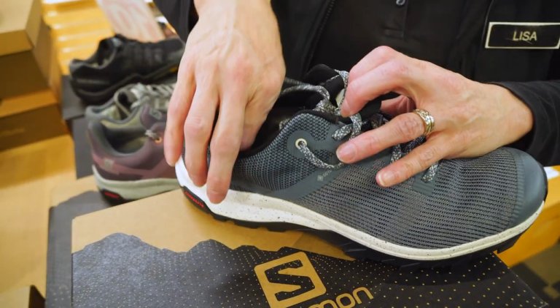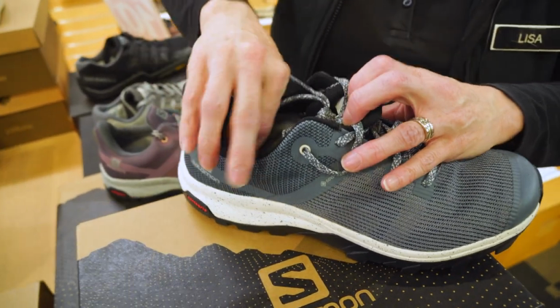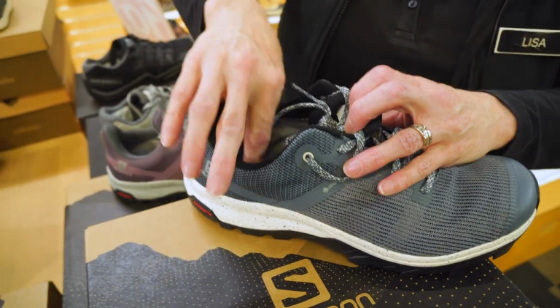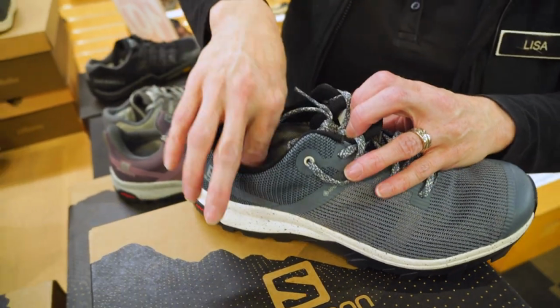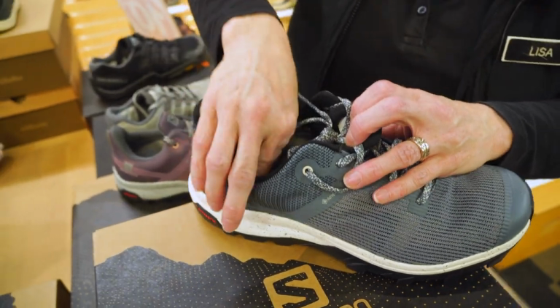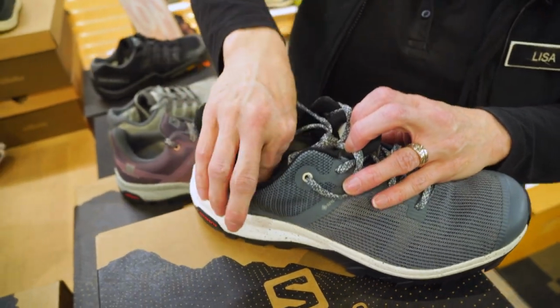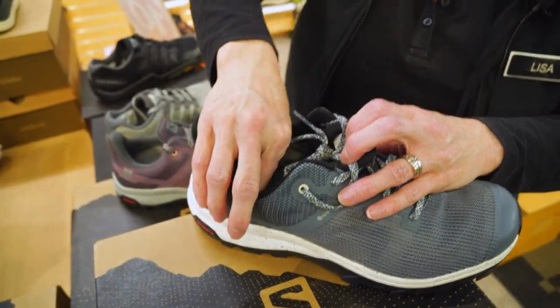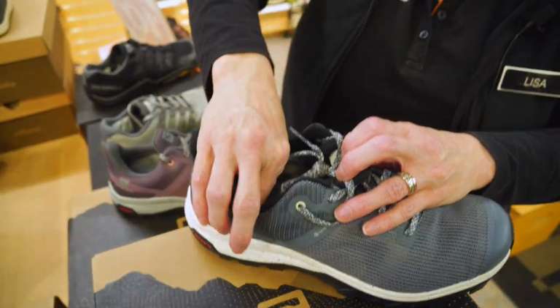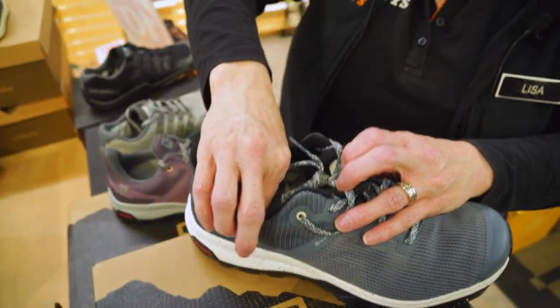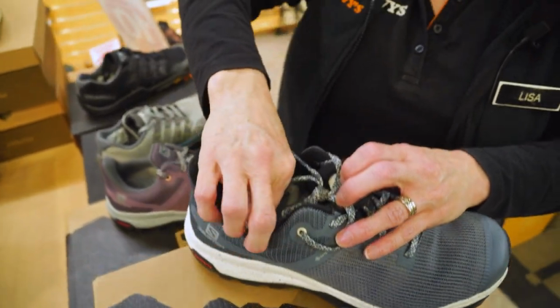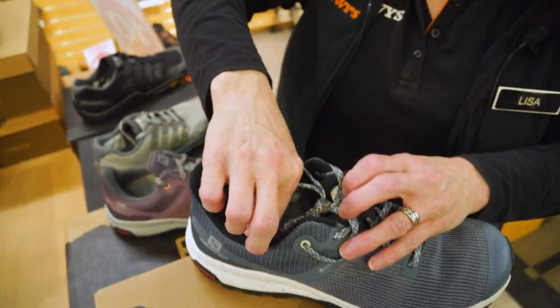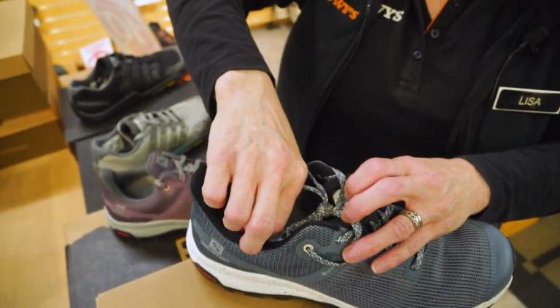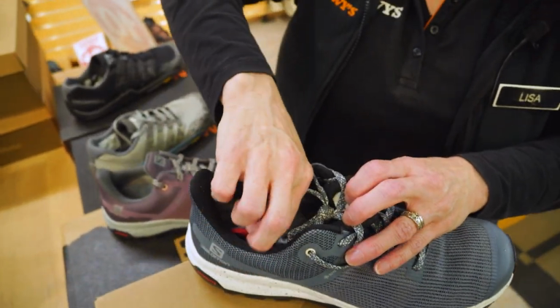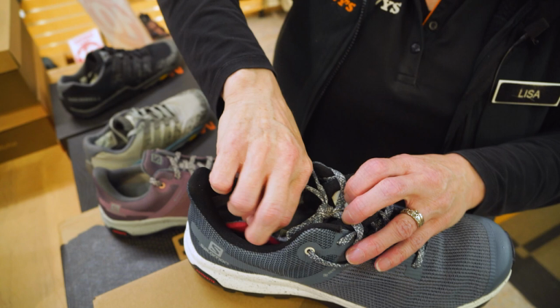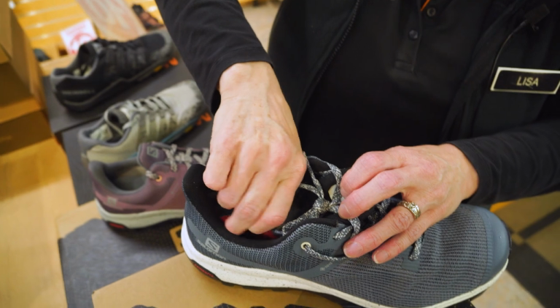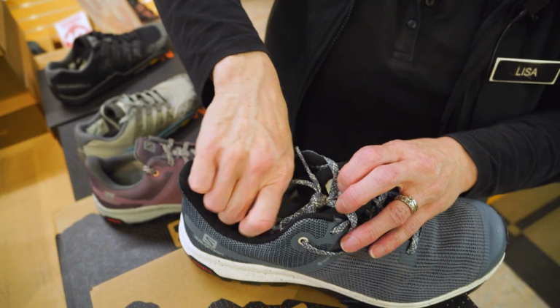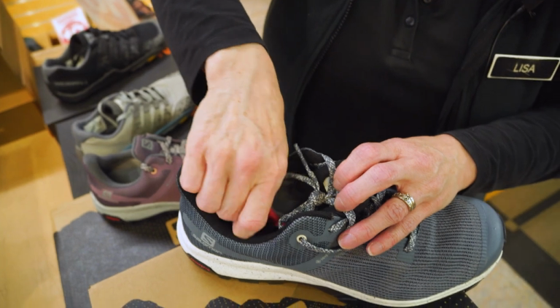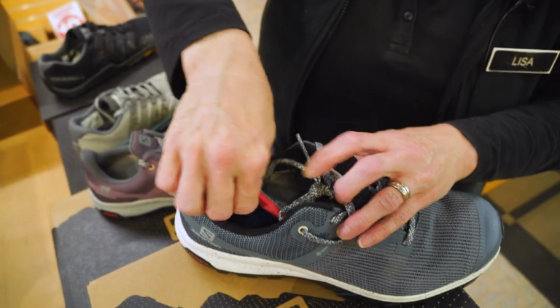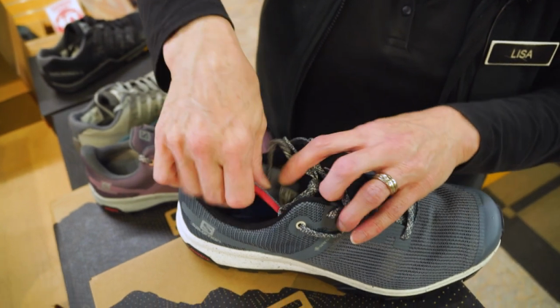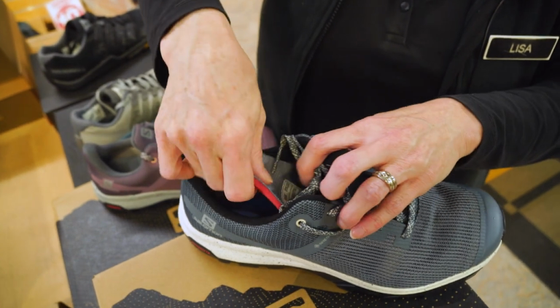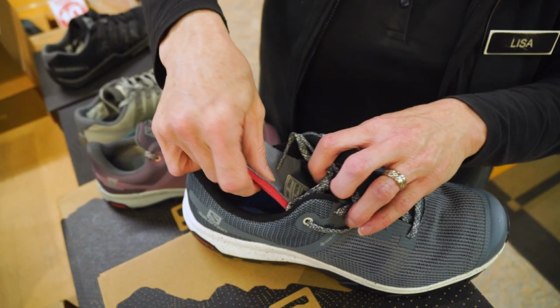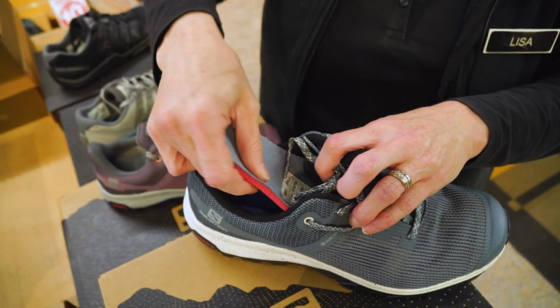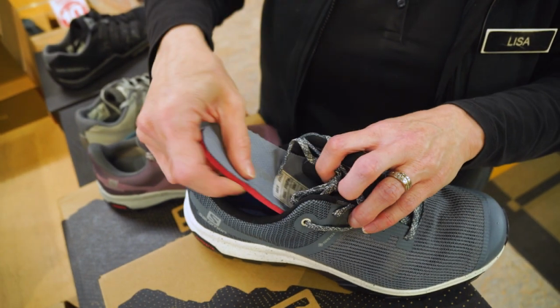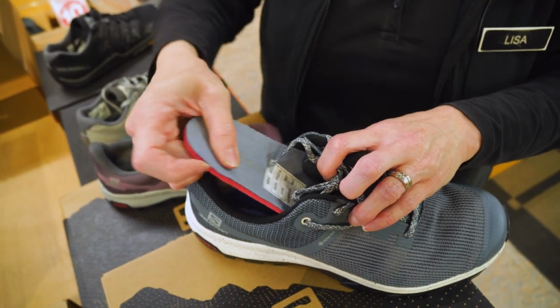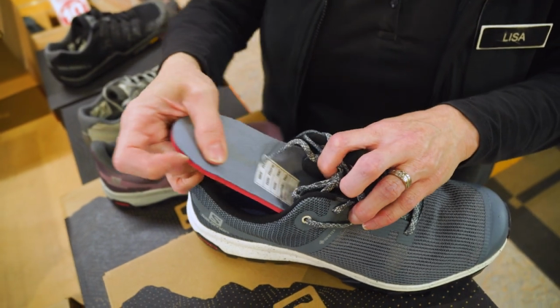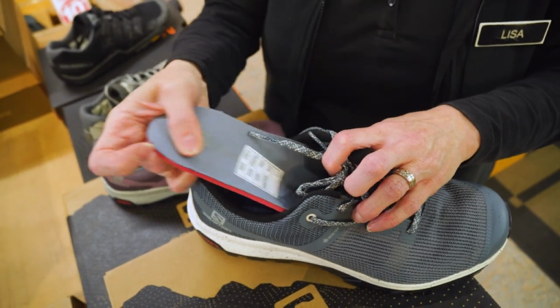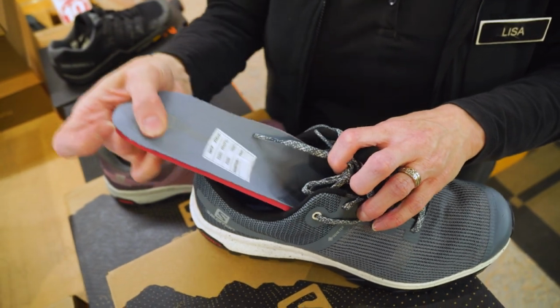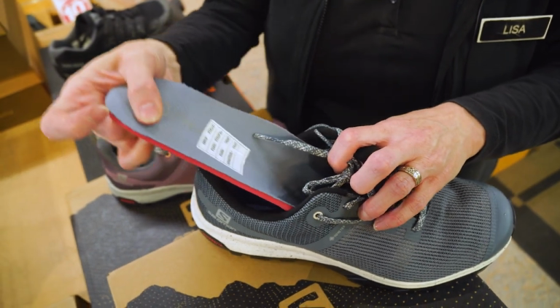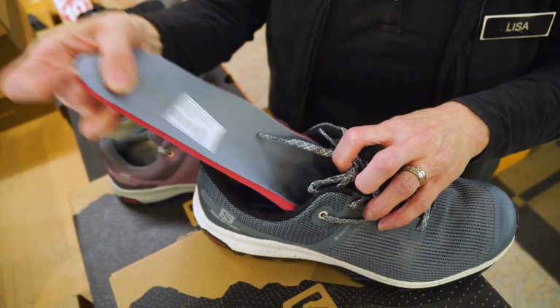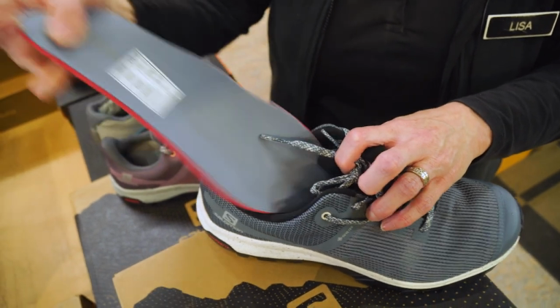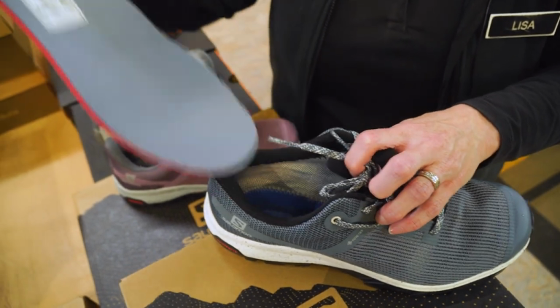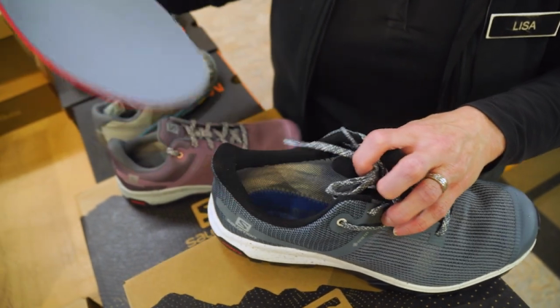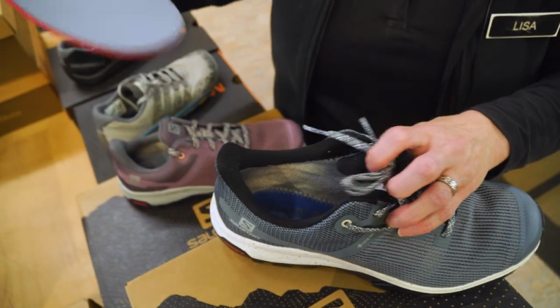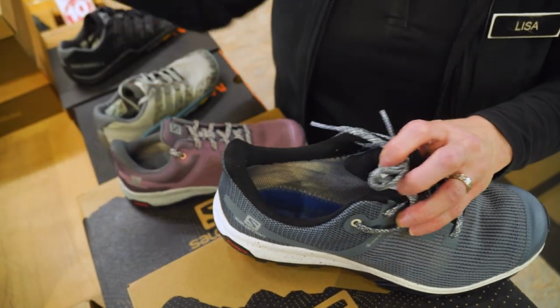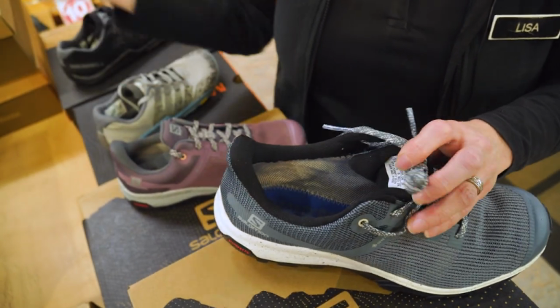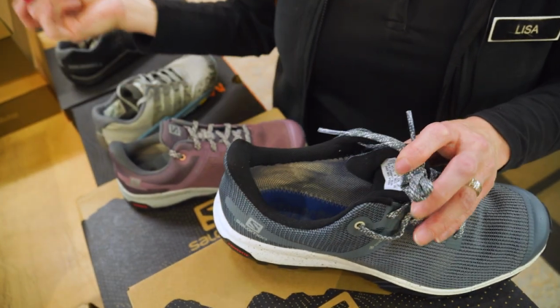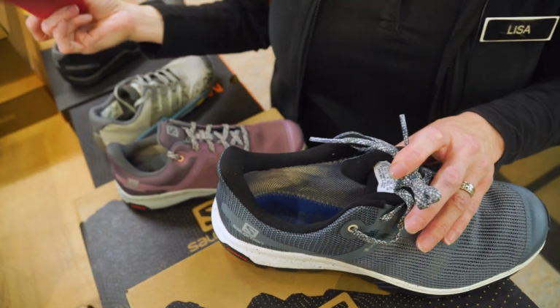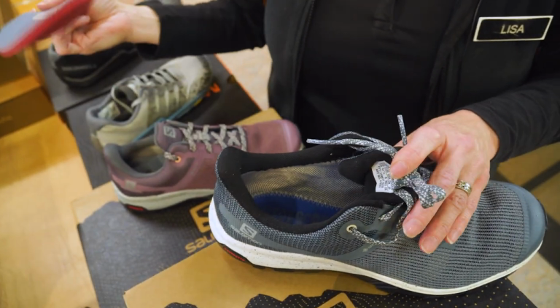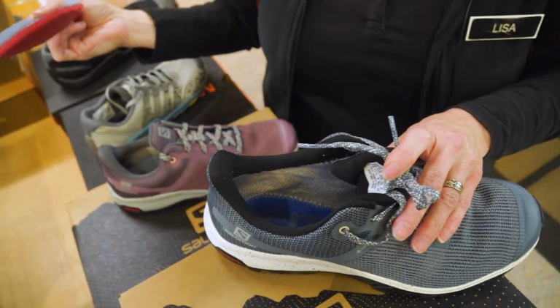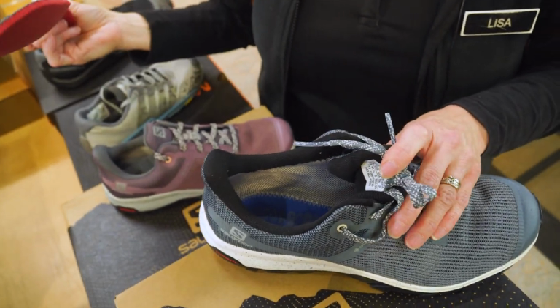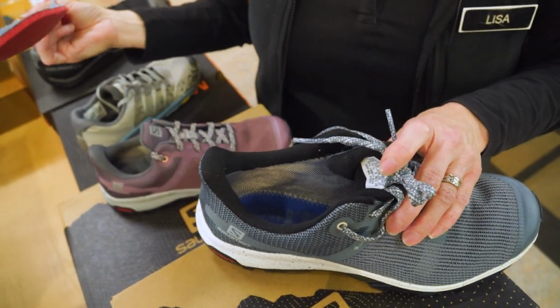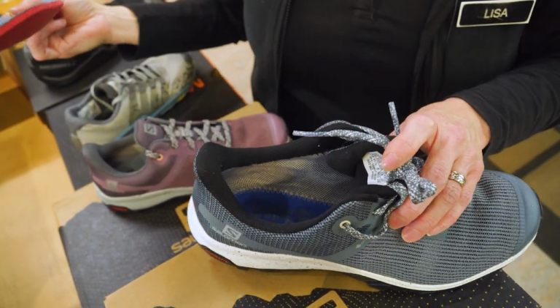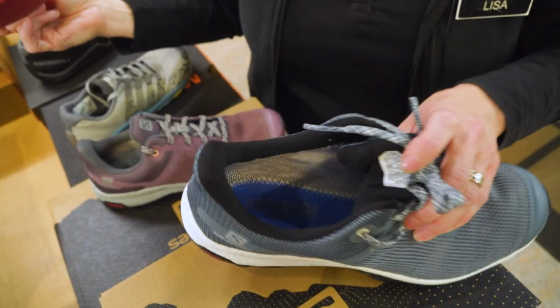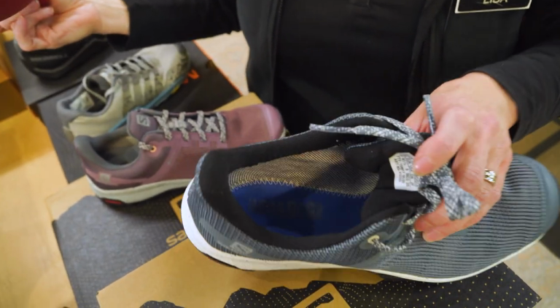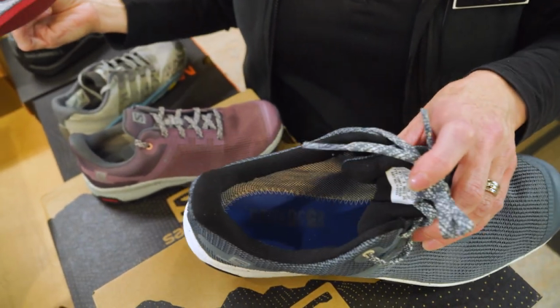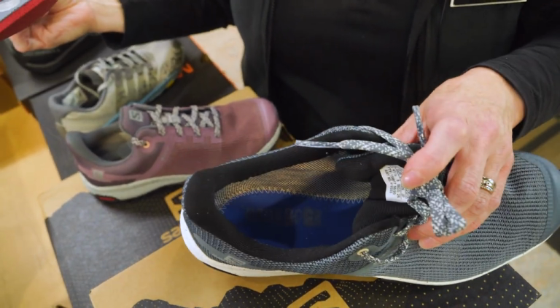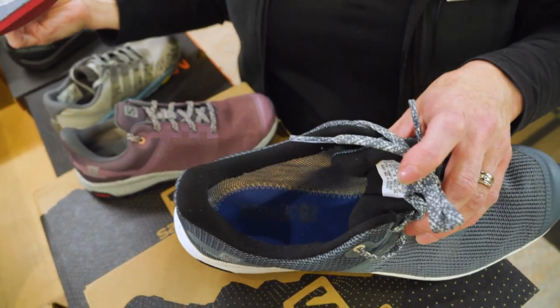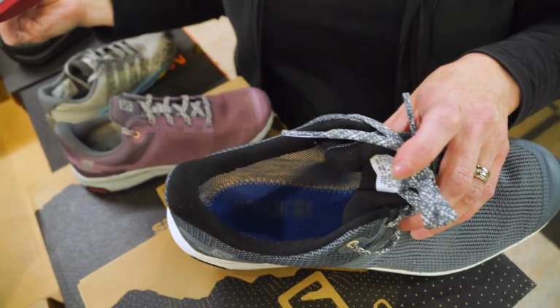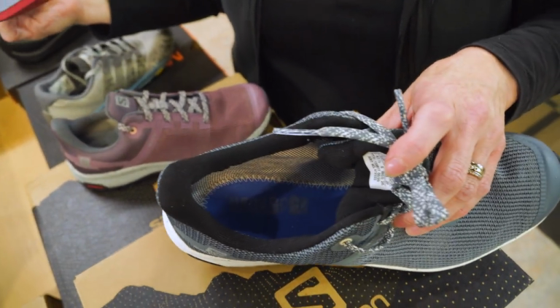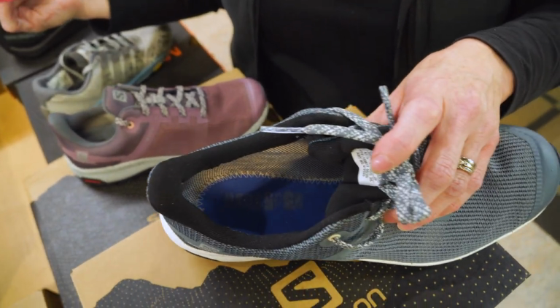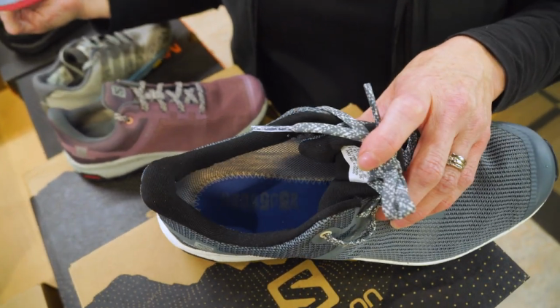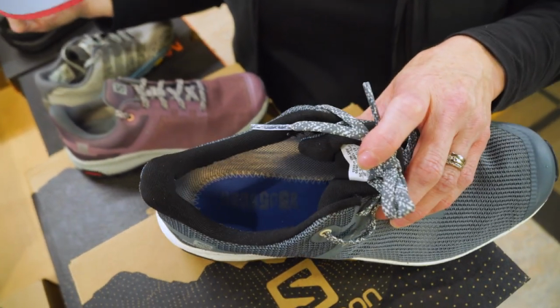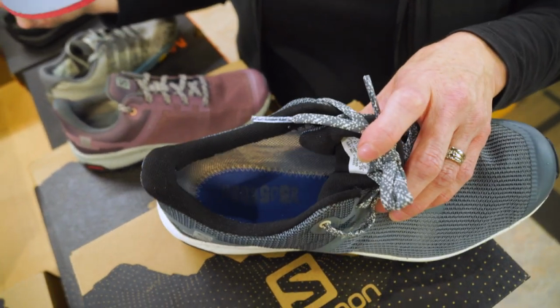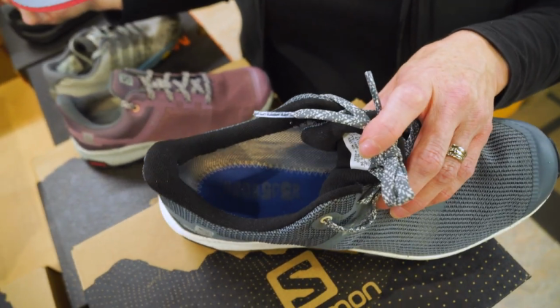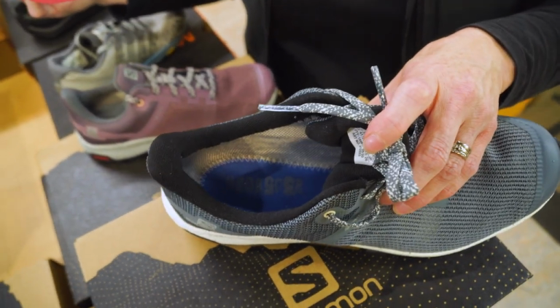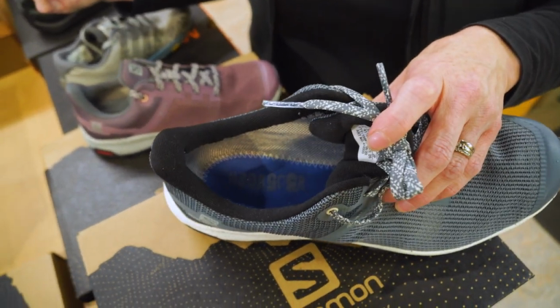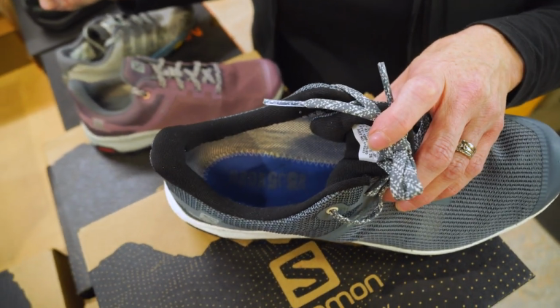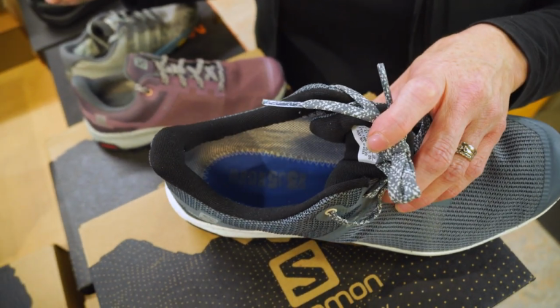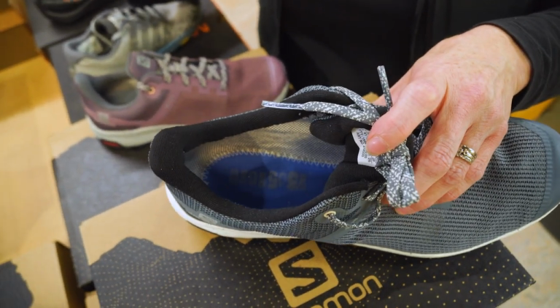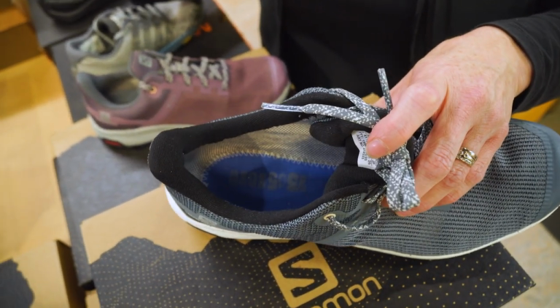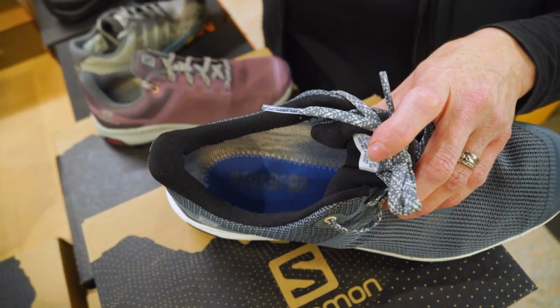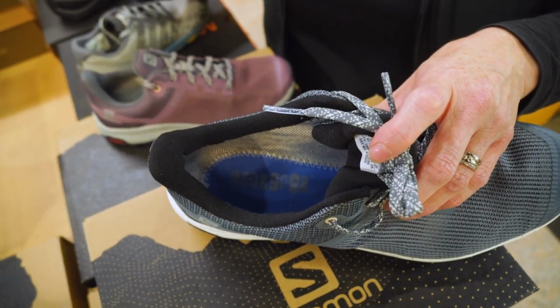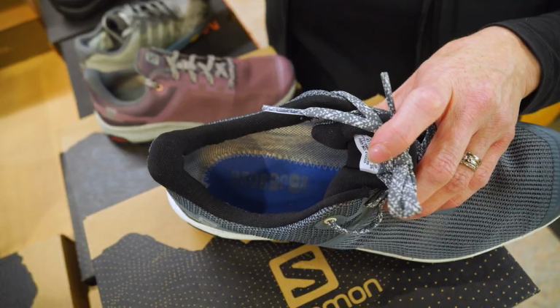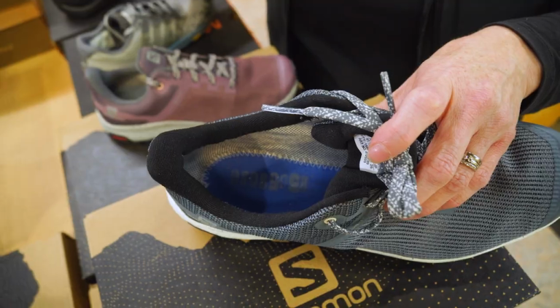And lastly, the inner sole is really easy to take out if you use your own inner soles or orthotics.